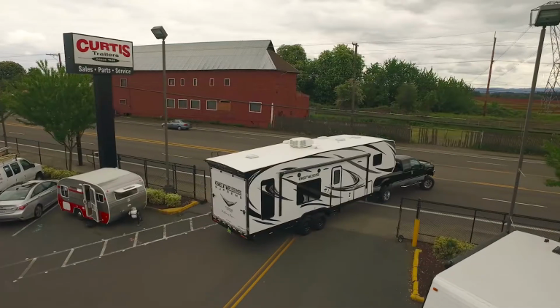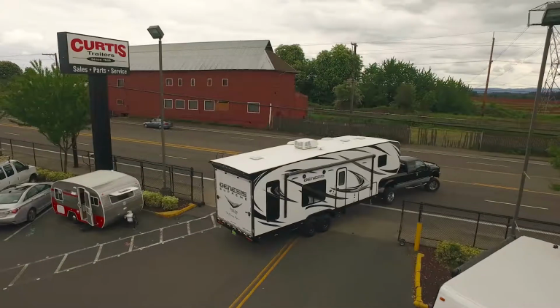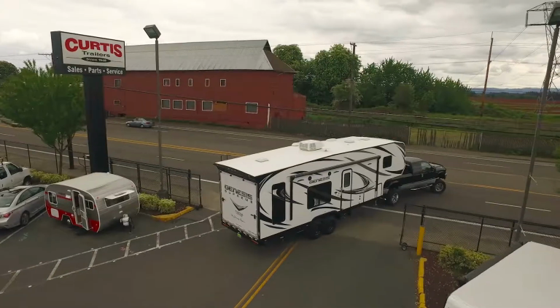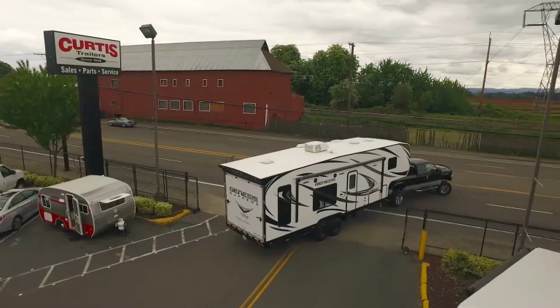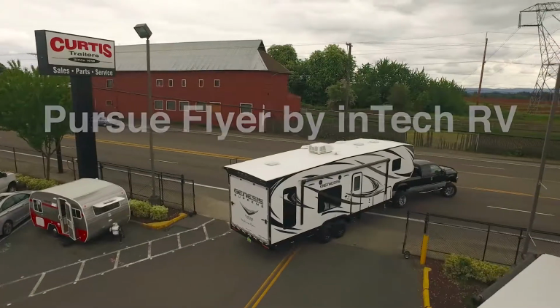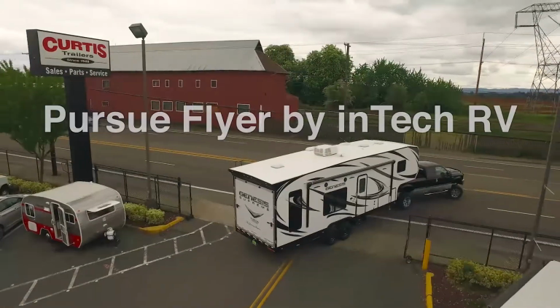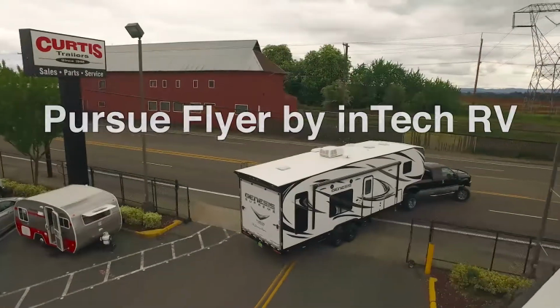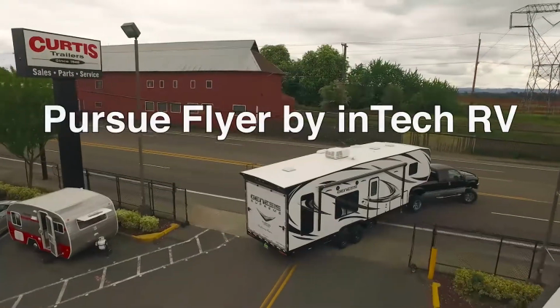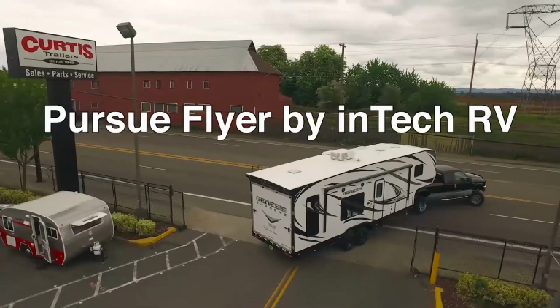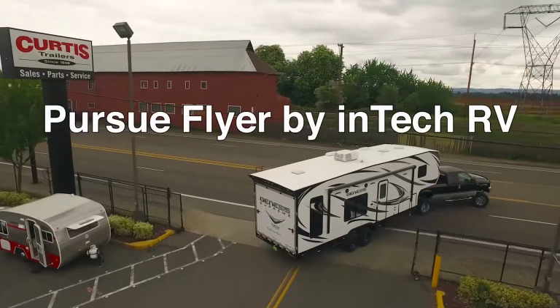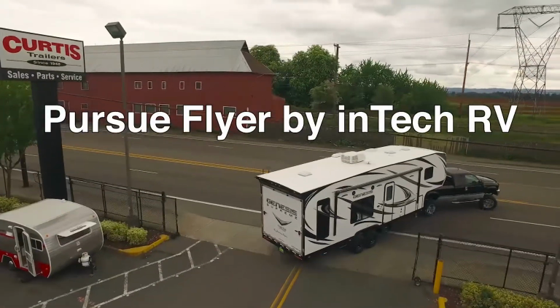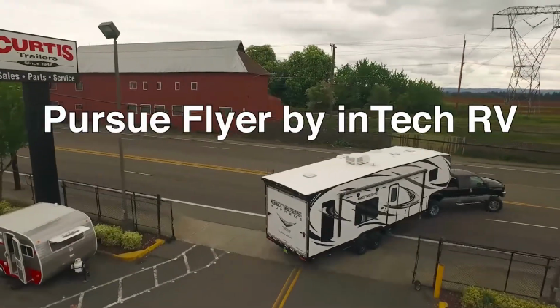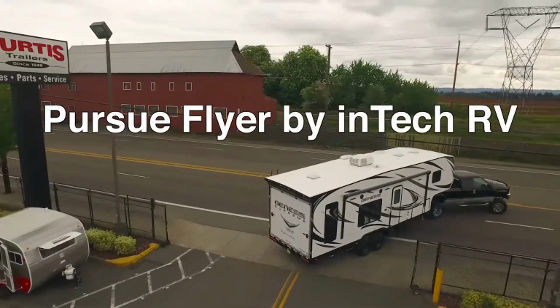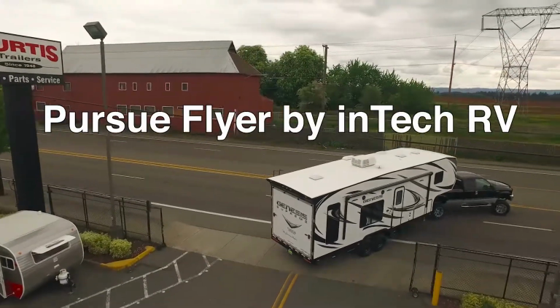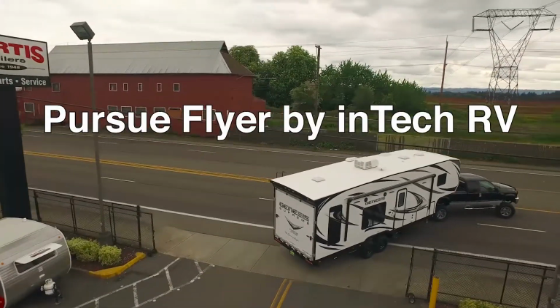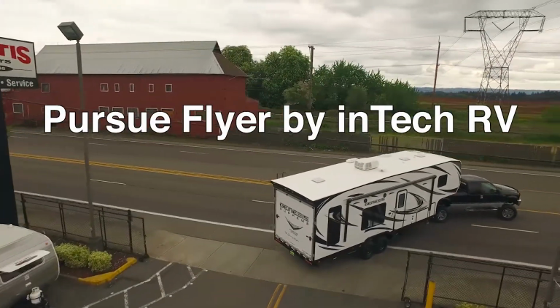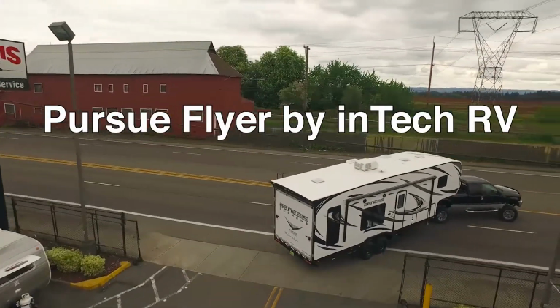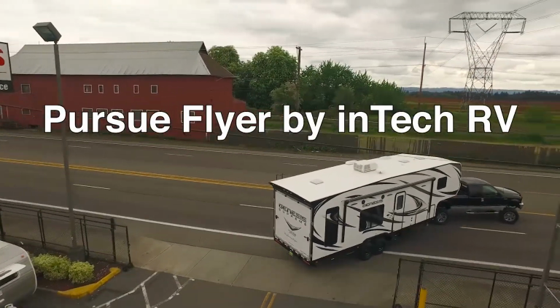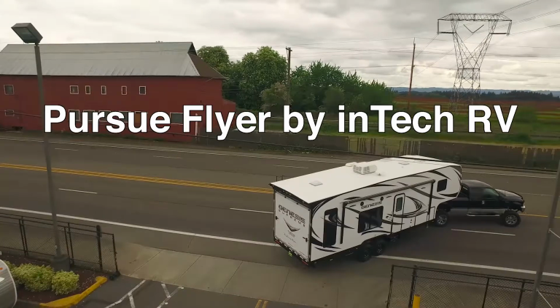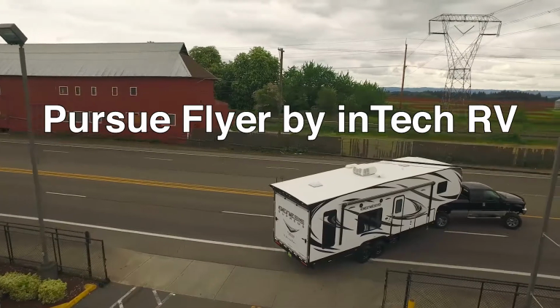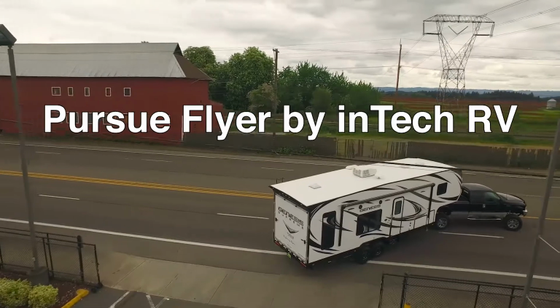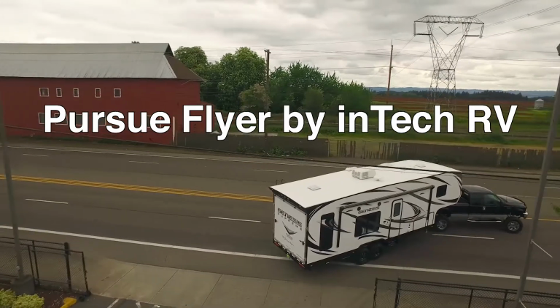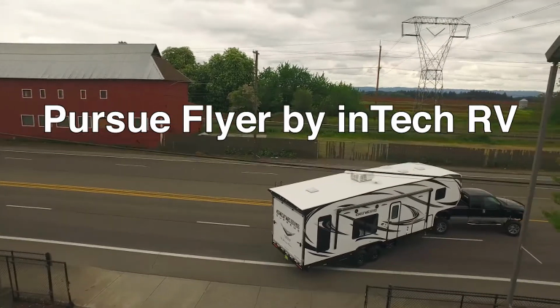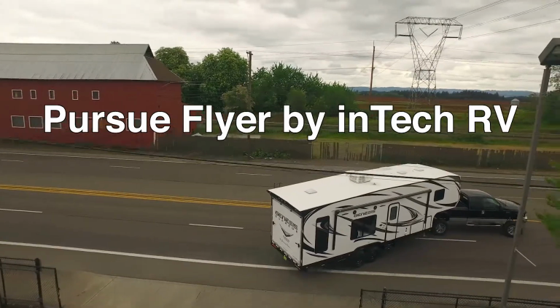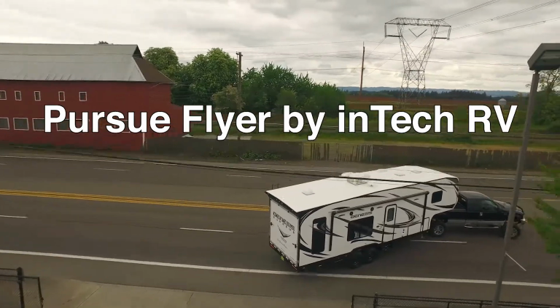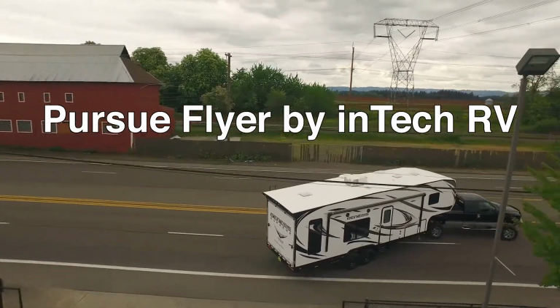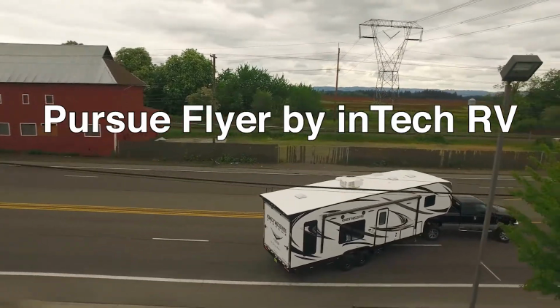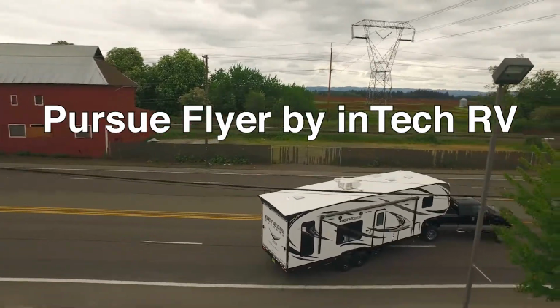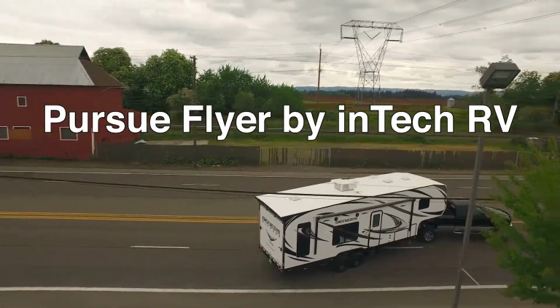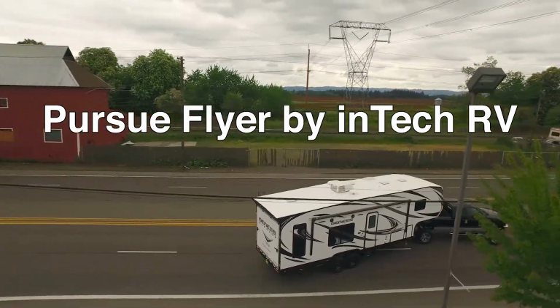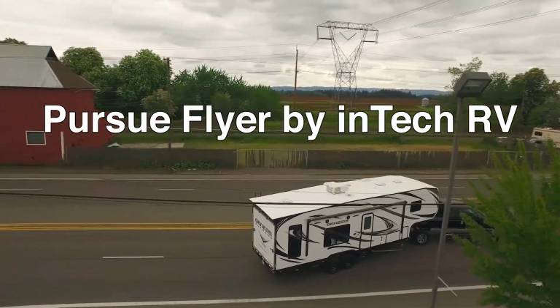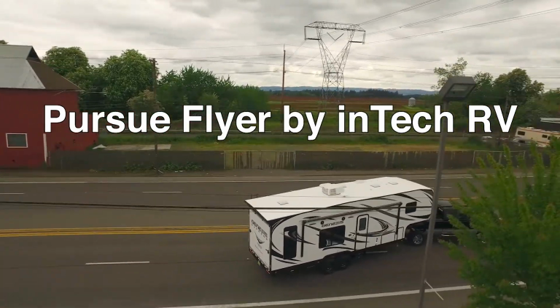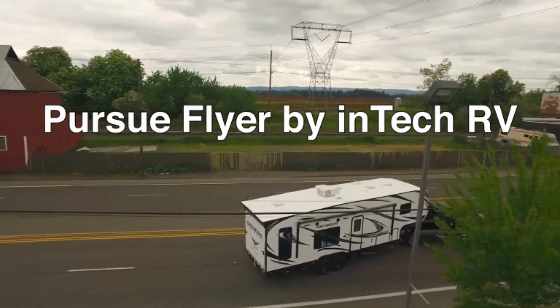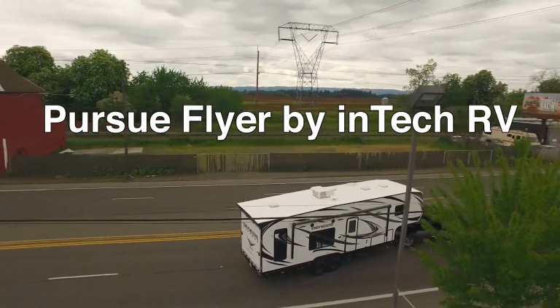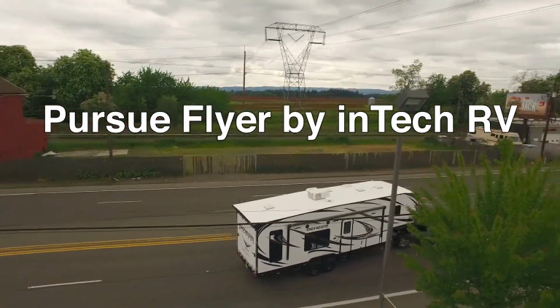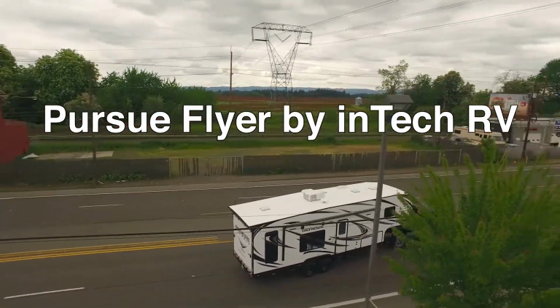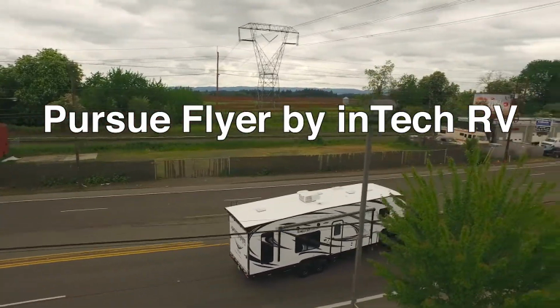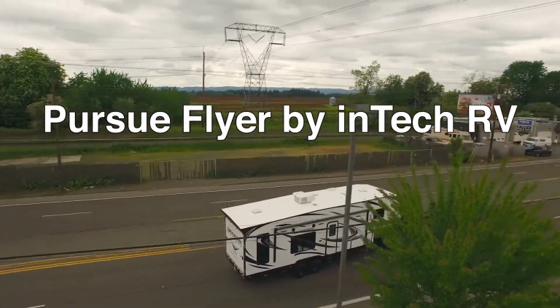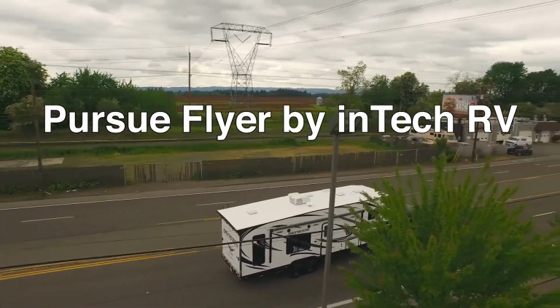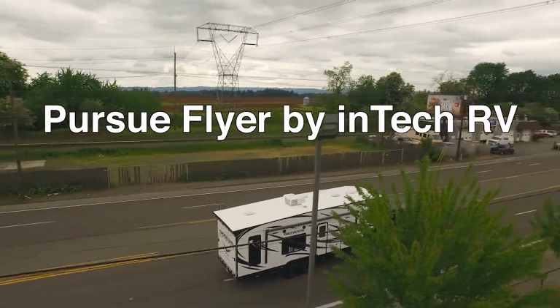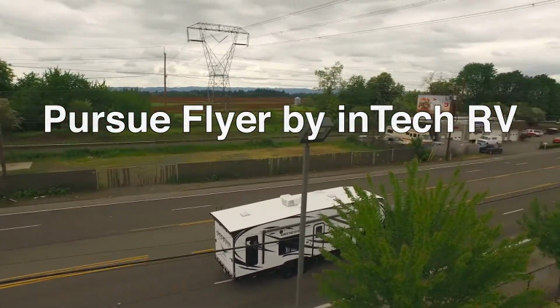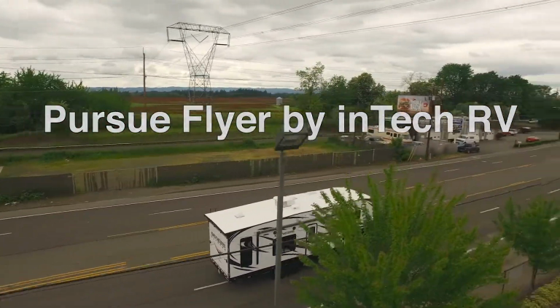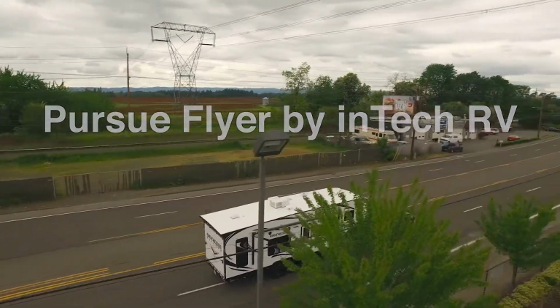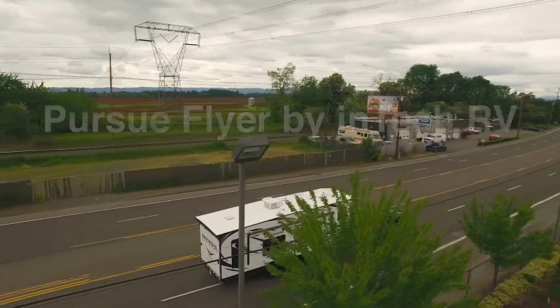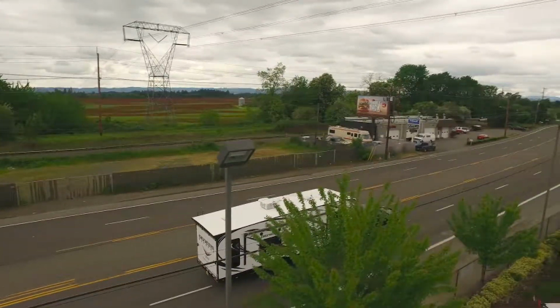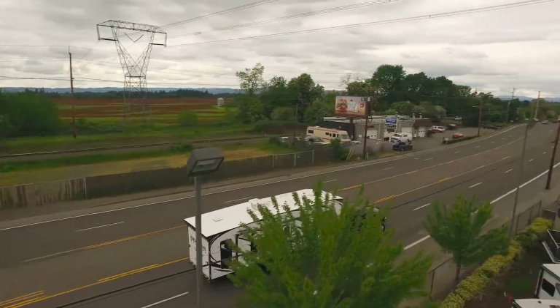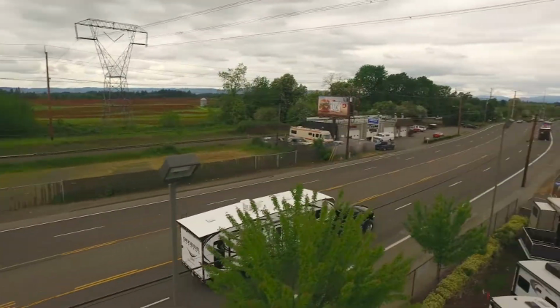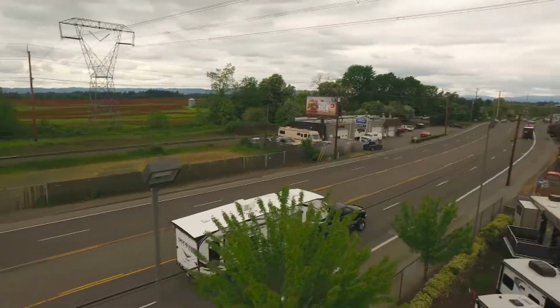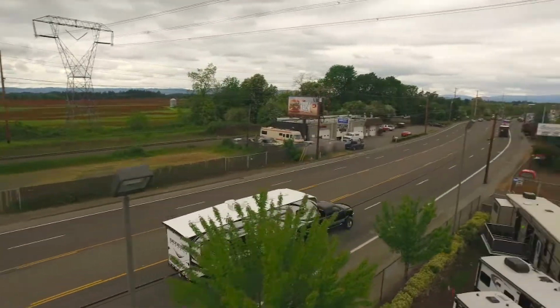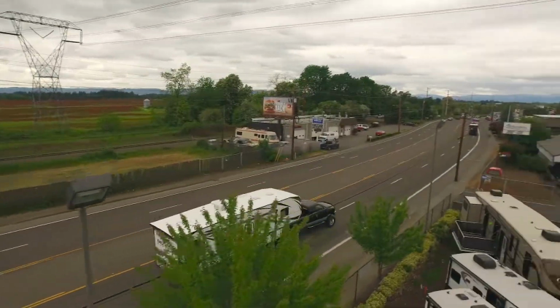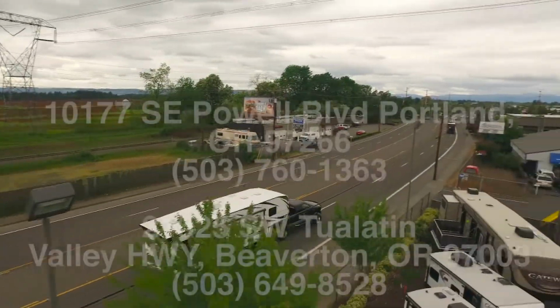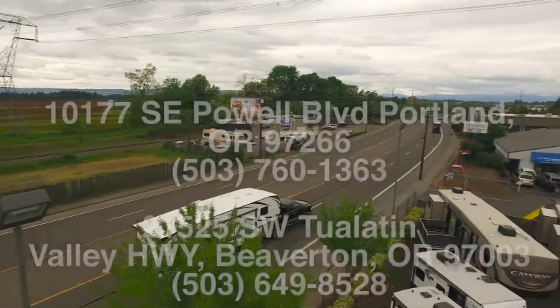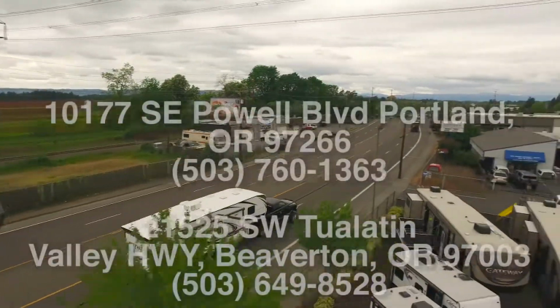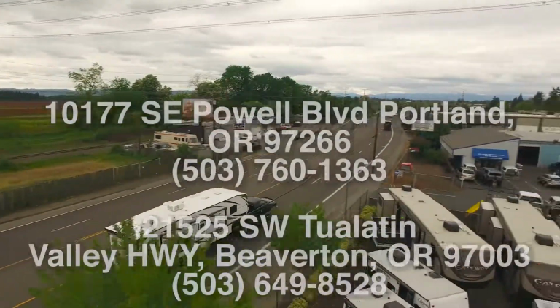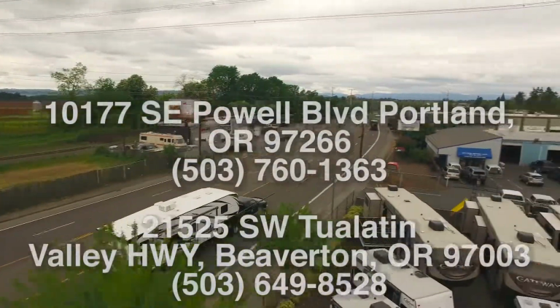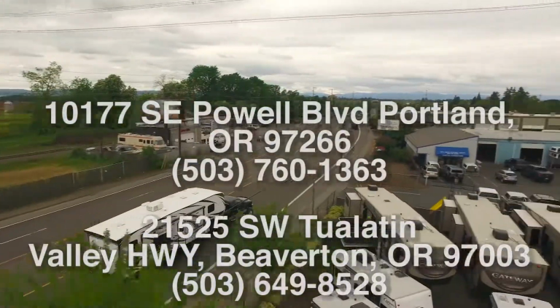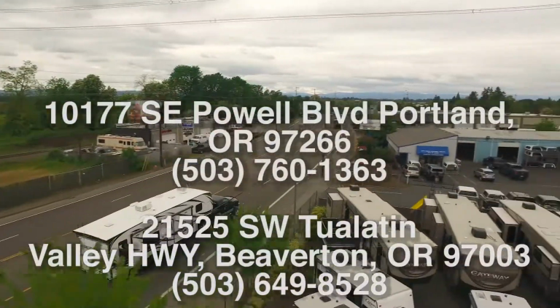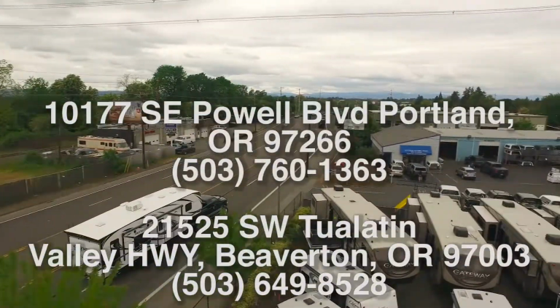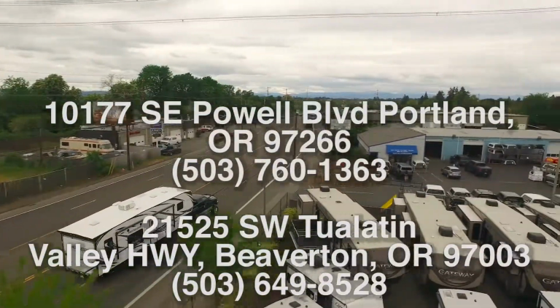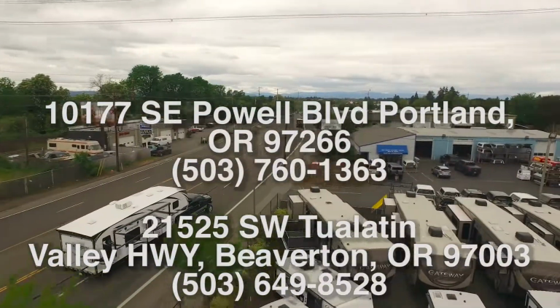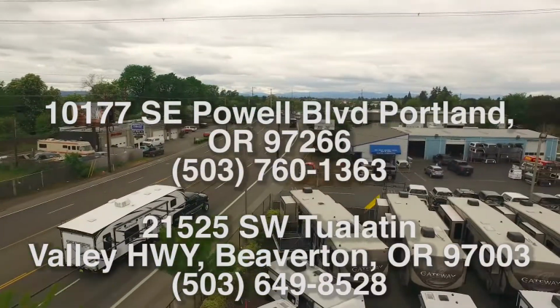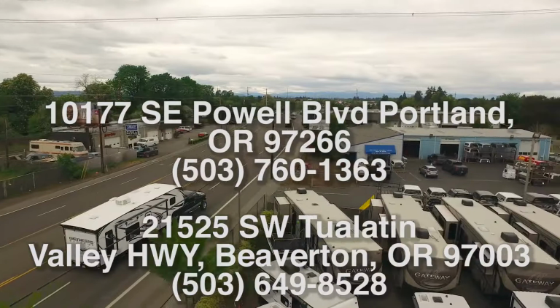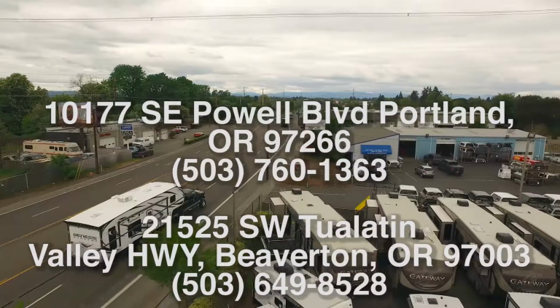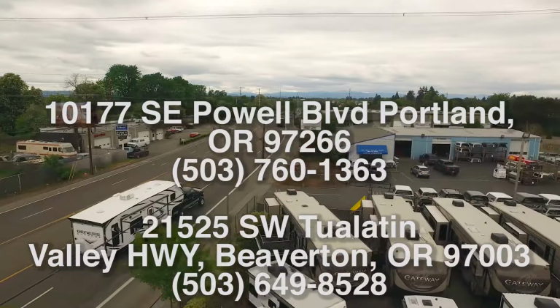Make tracks to see the Pursue Flyer by Intech RV today at Curtis Trailers, where our business has been your vacation since 1948.